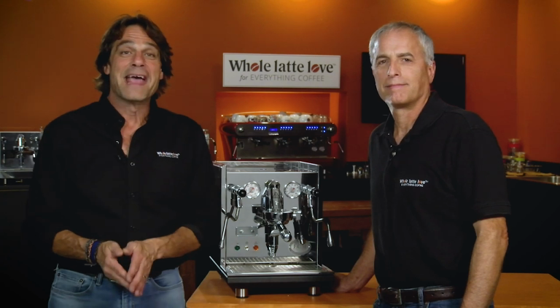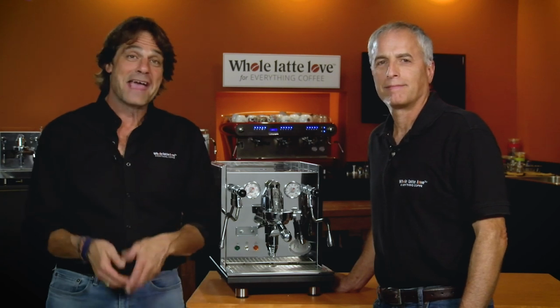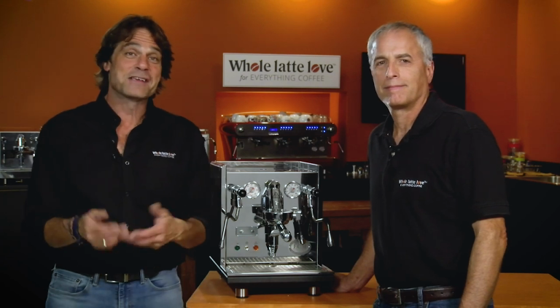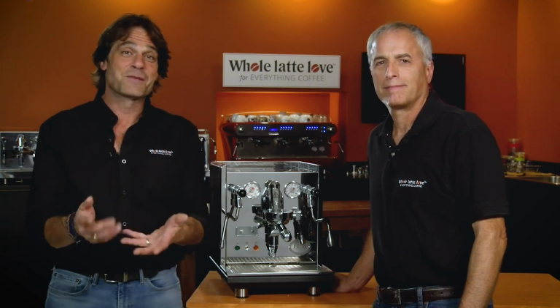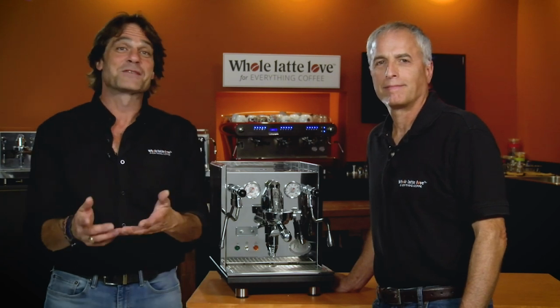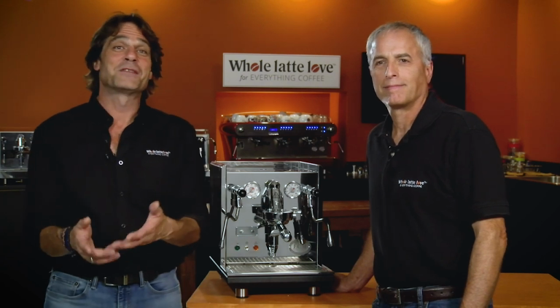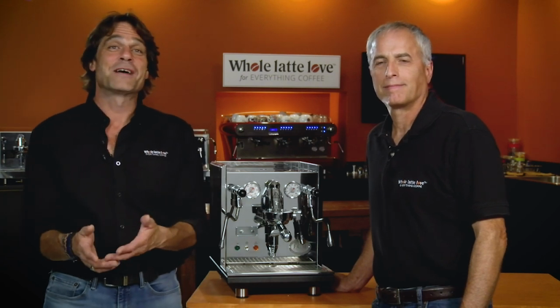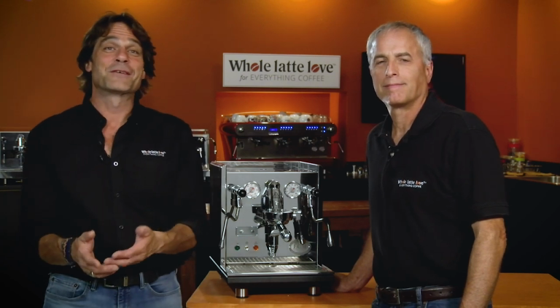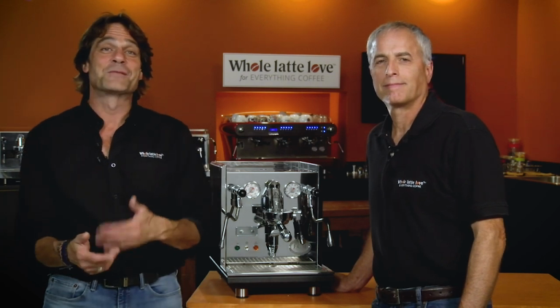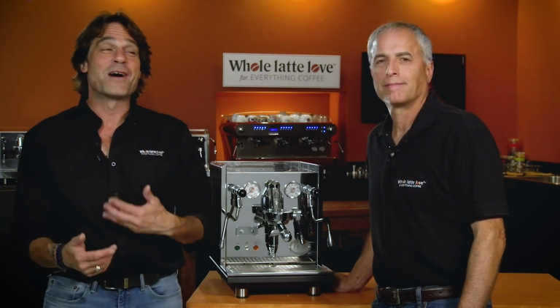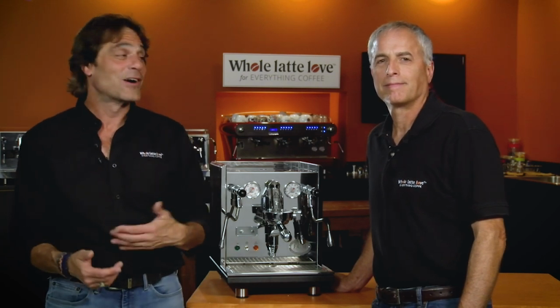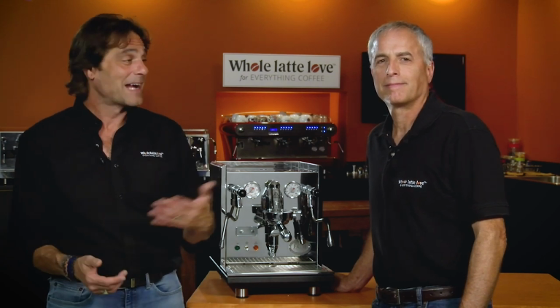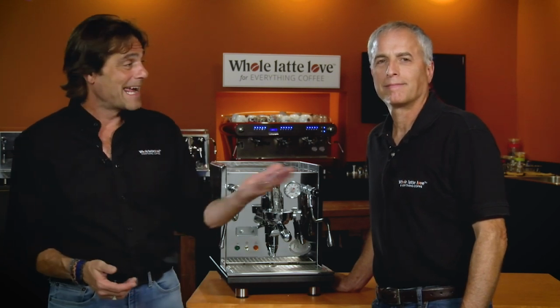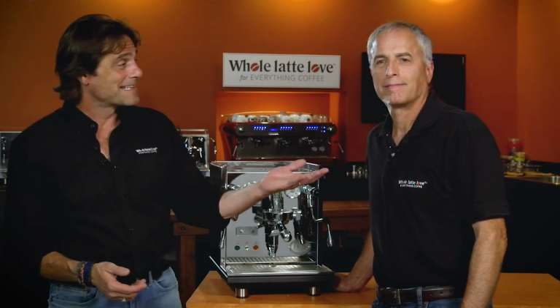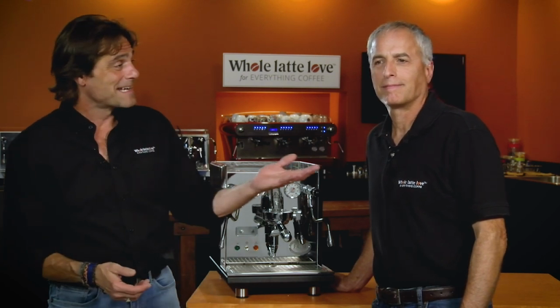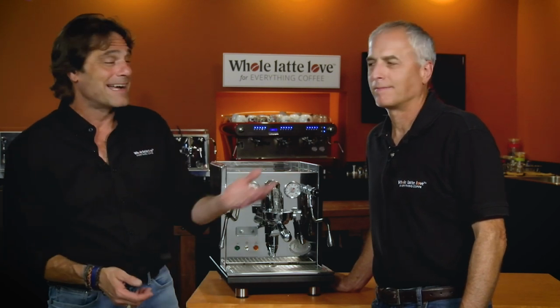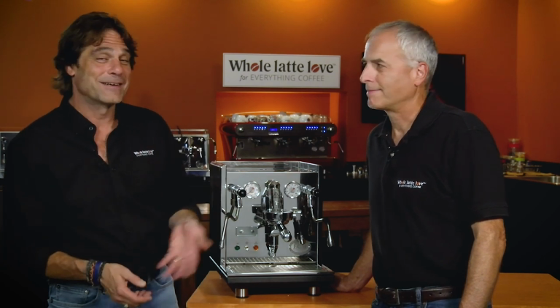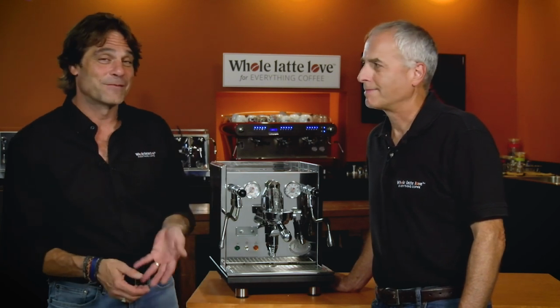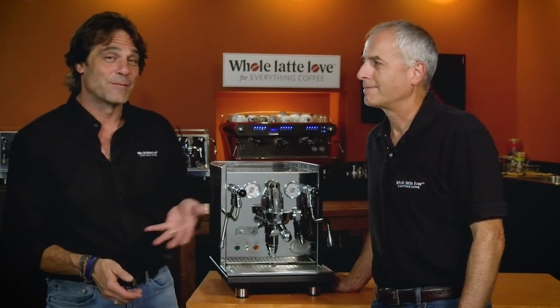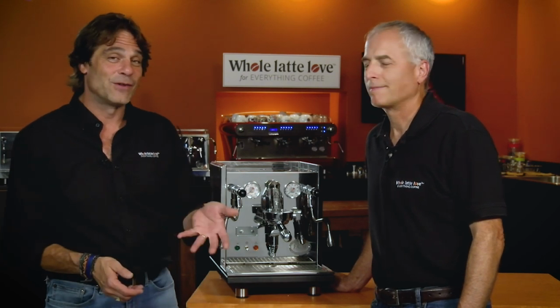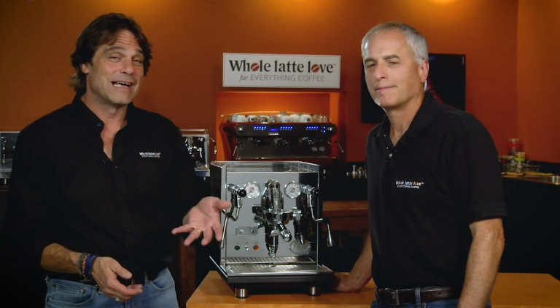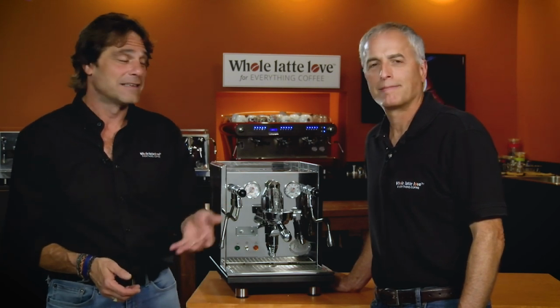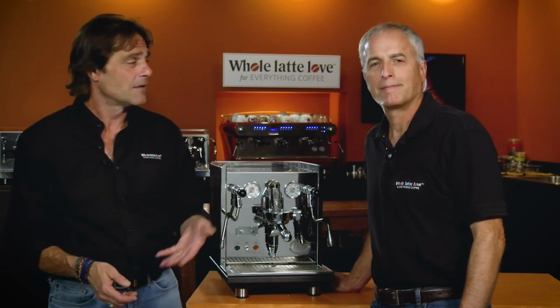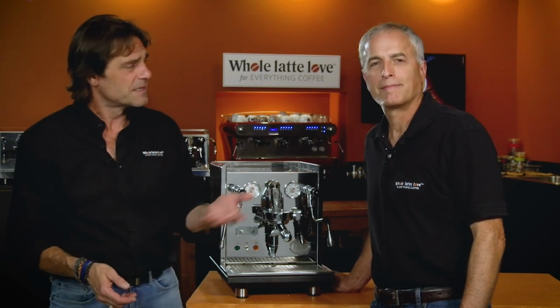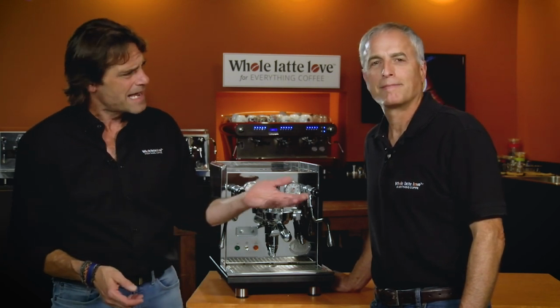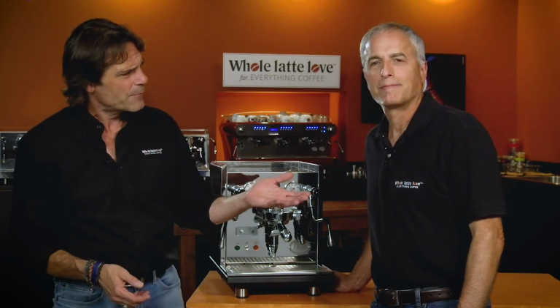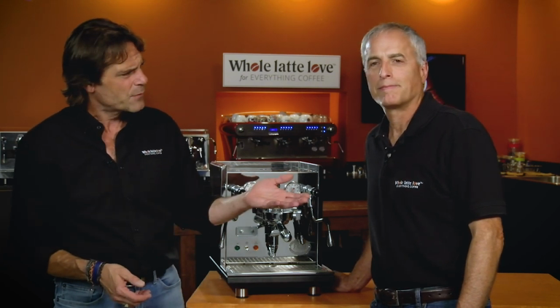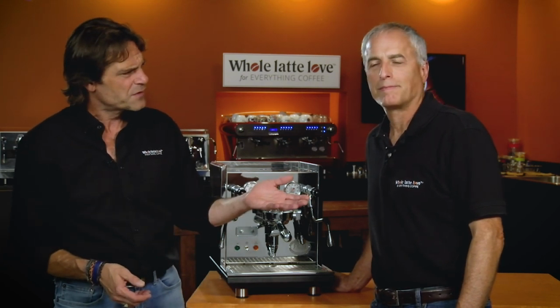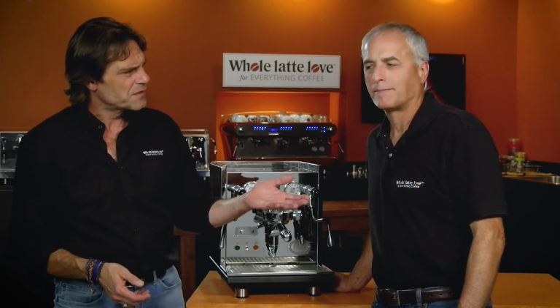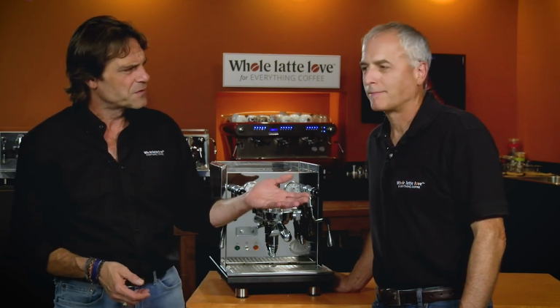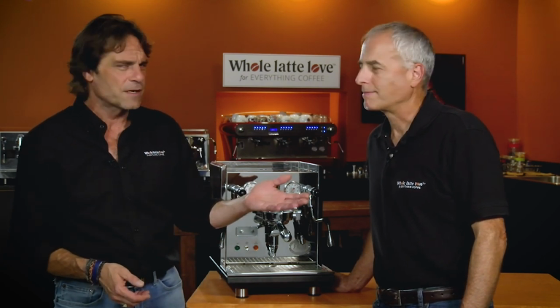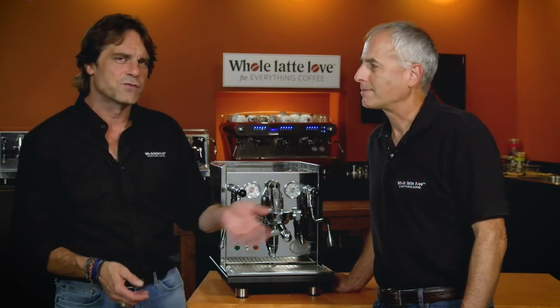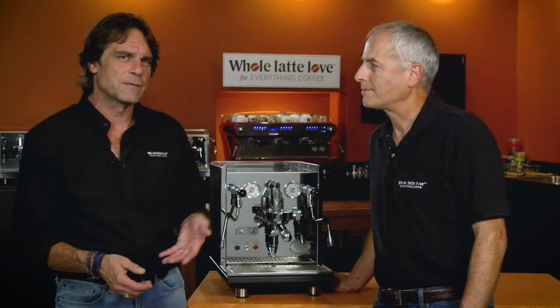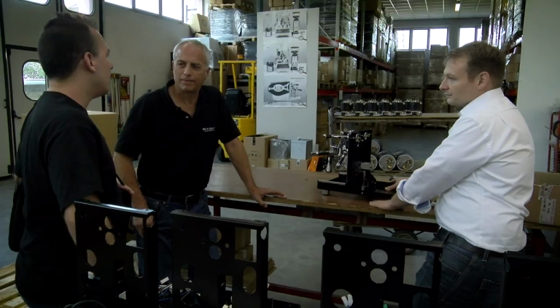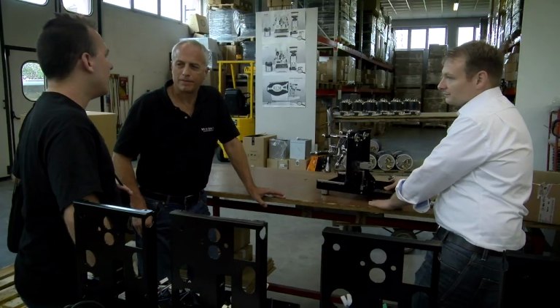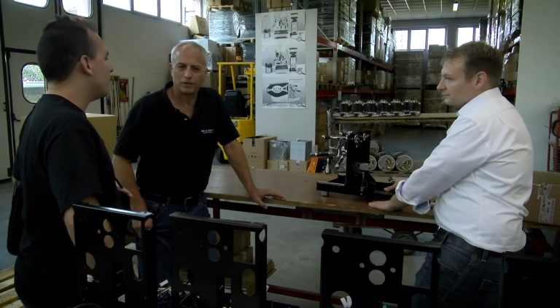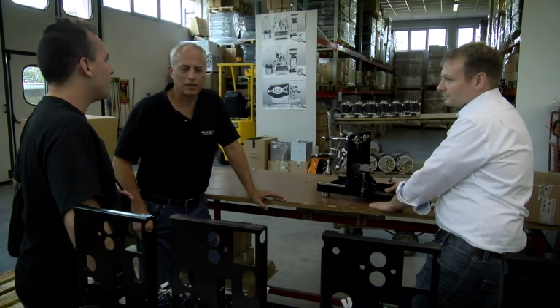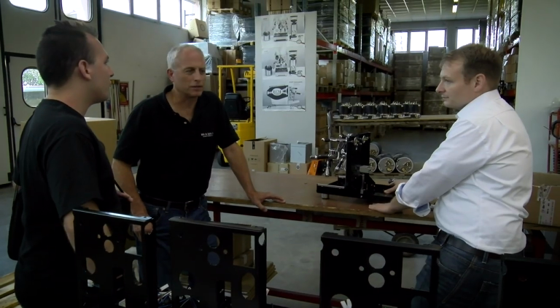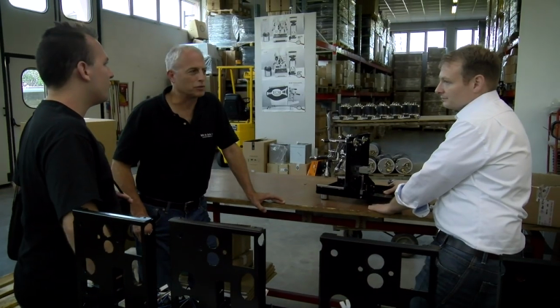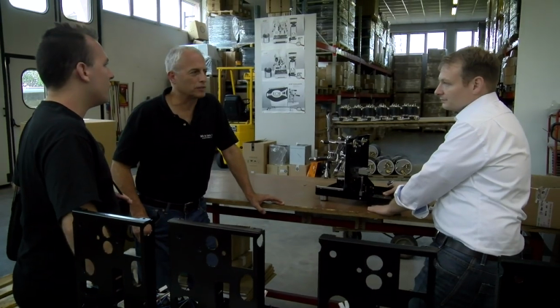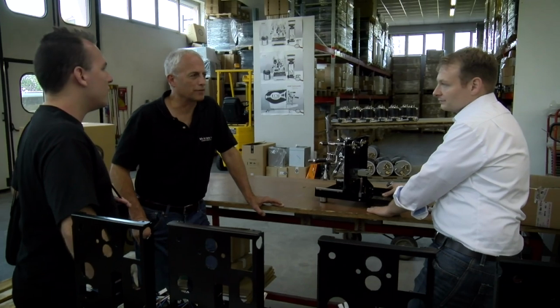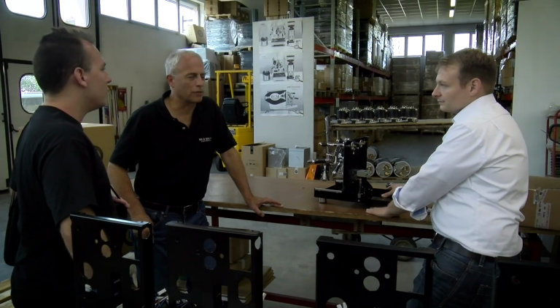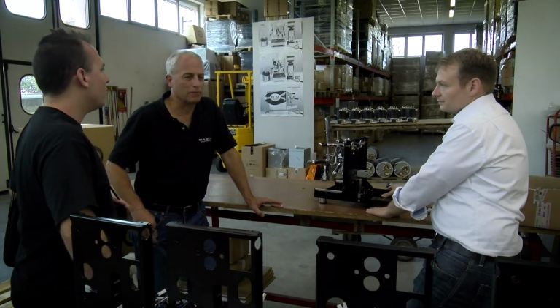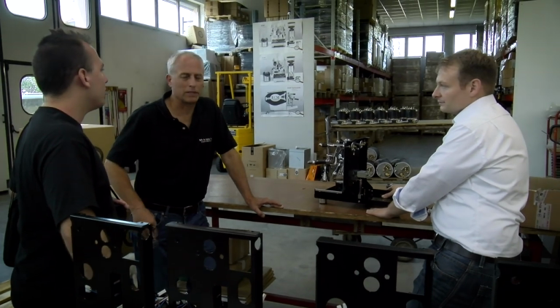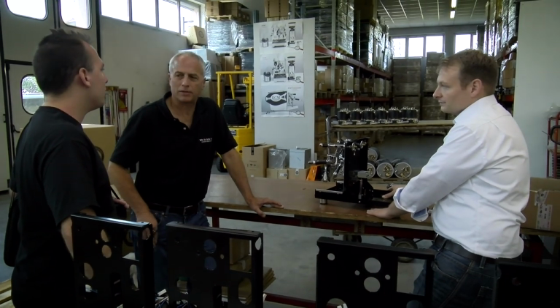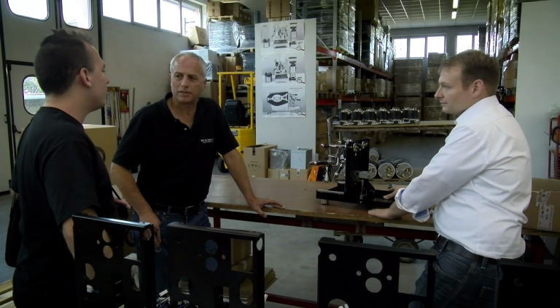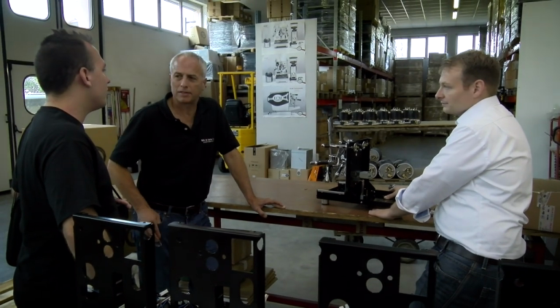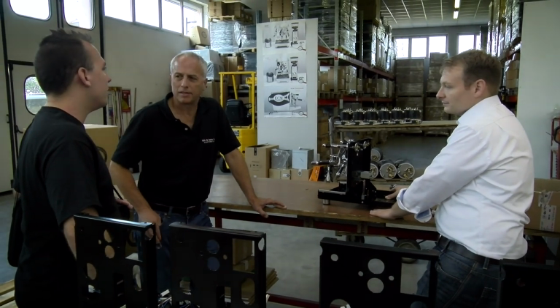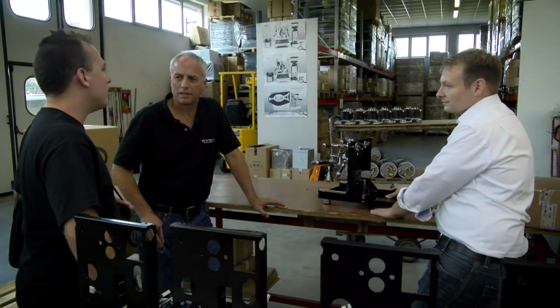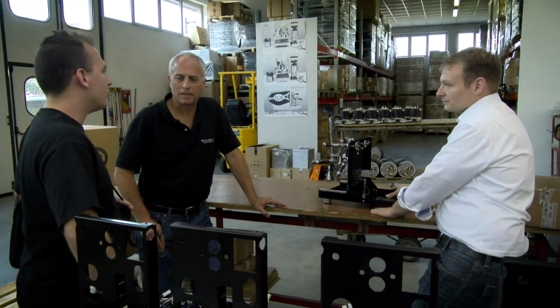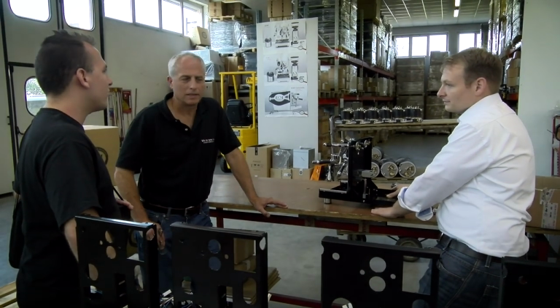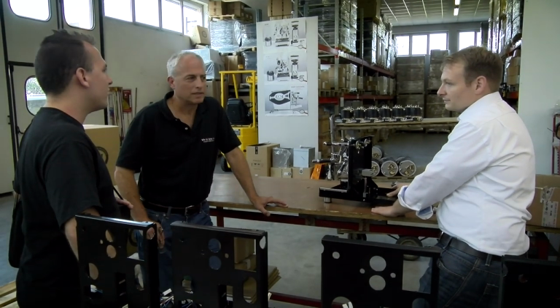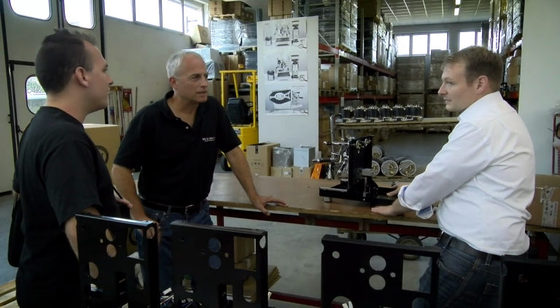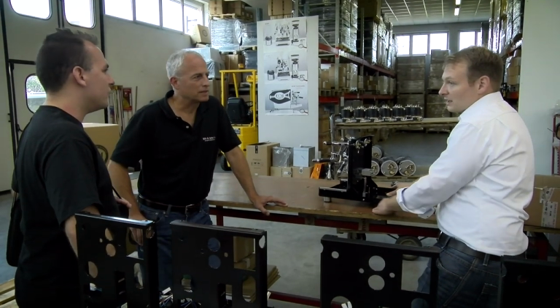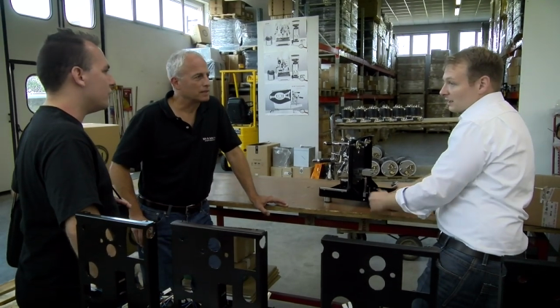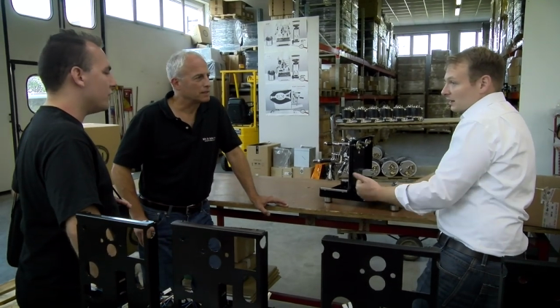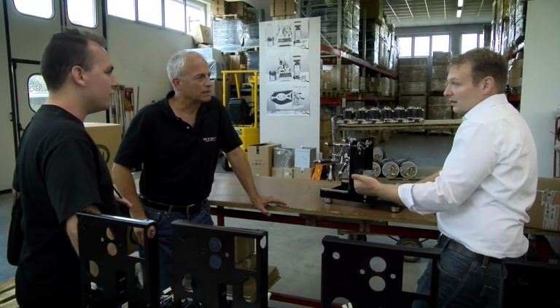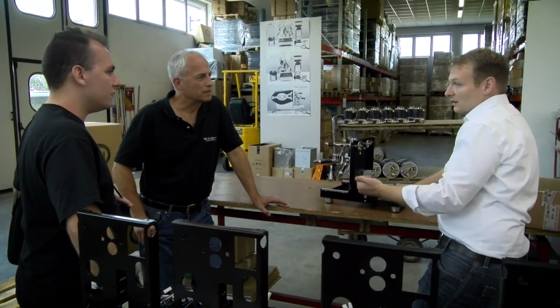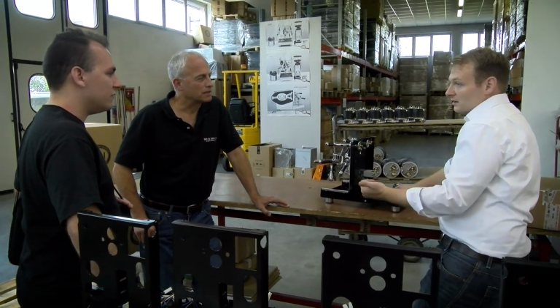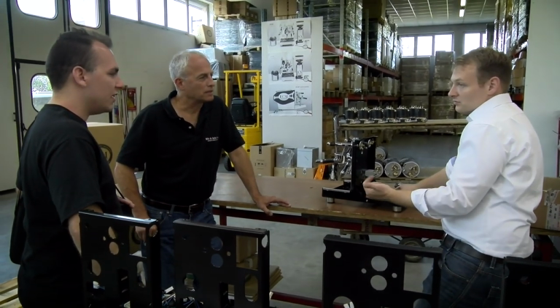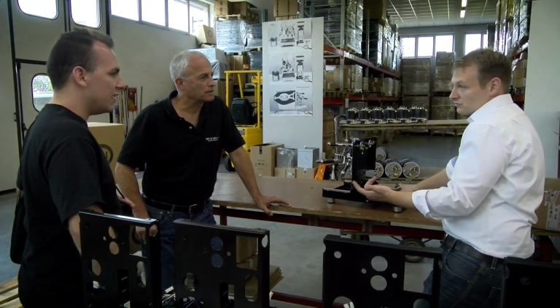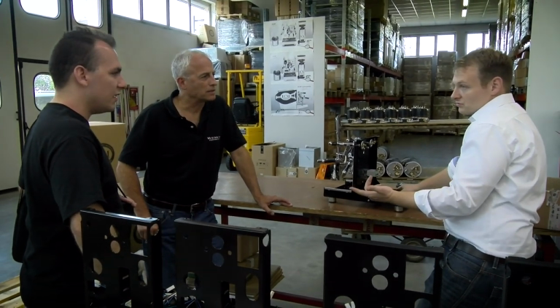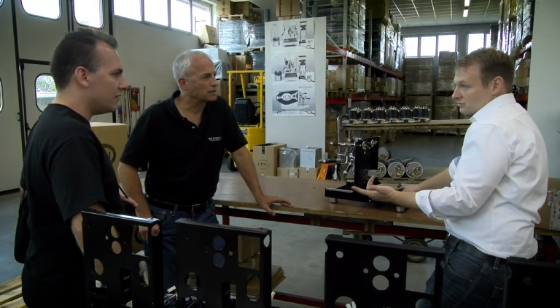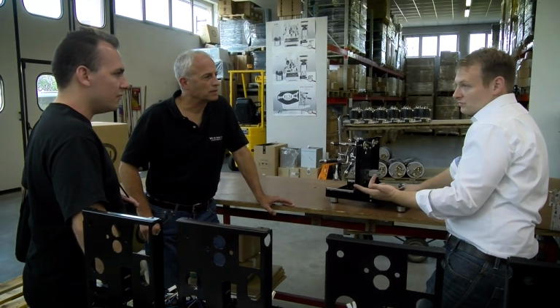Hey espresso lovers, Mark and Todd here from Whole Latte Love. We recently took a trip to the ECM Profitec factory outside Milan in Italy.